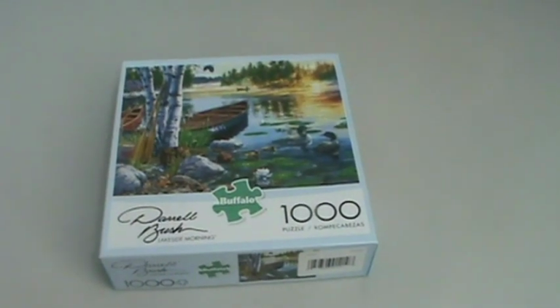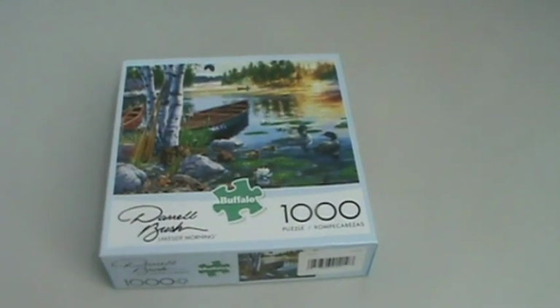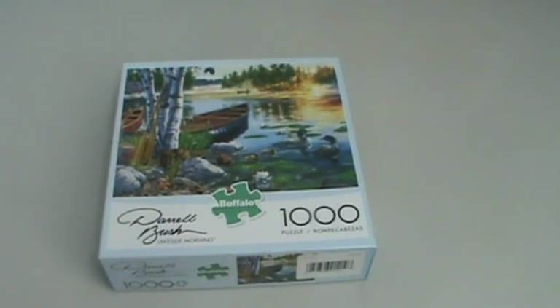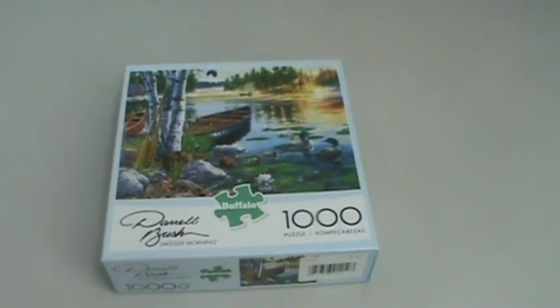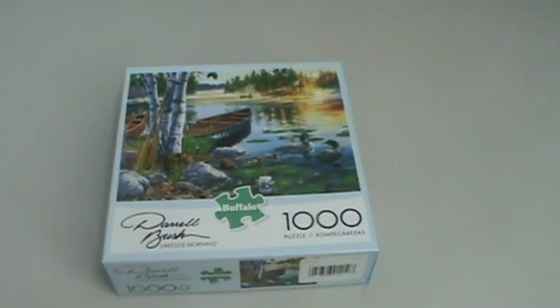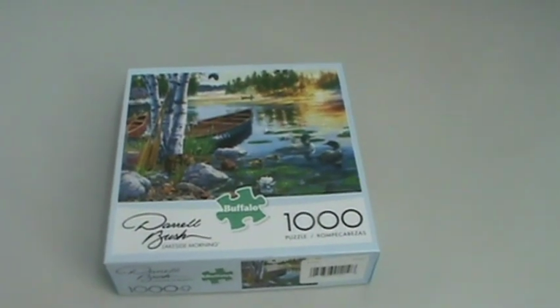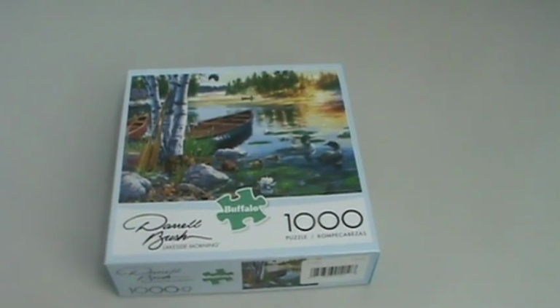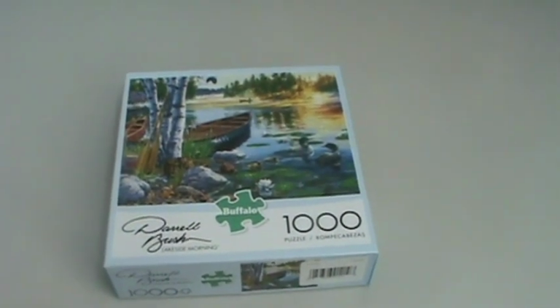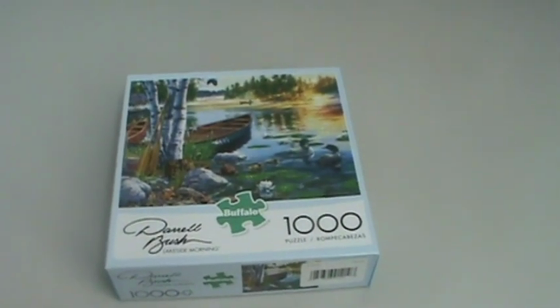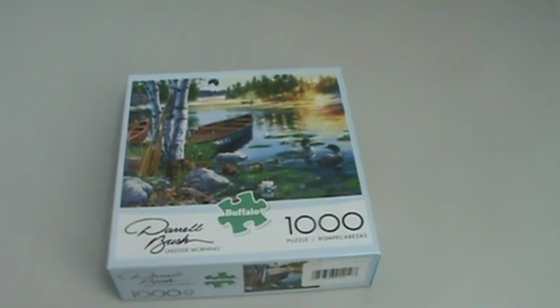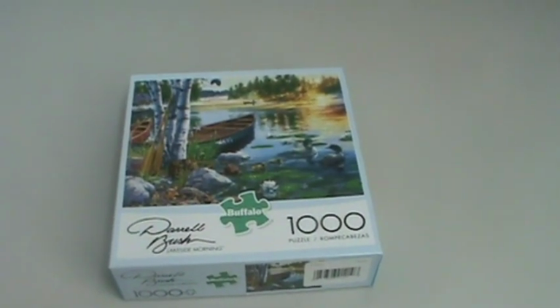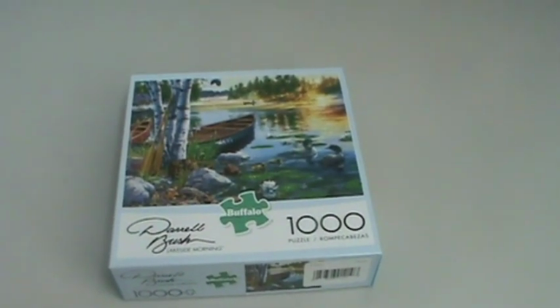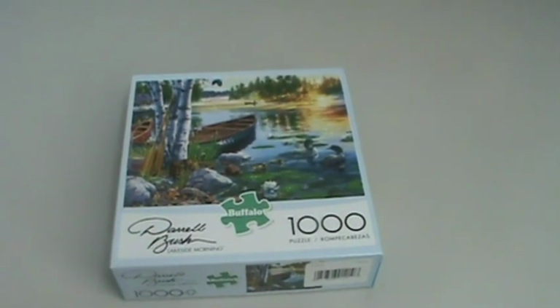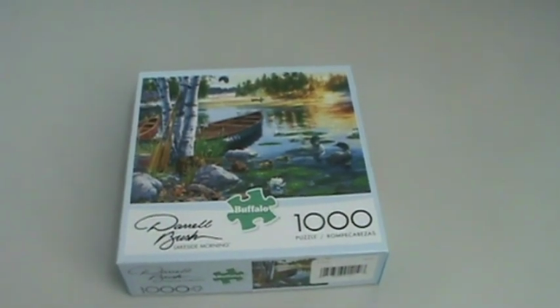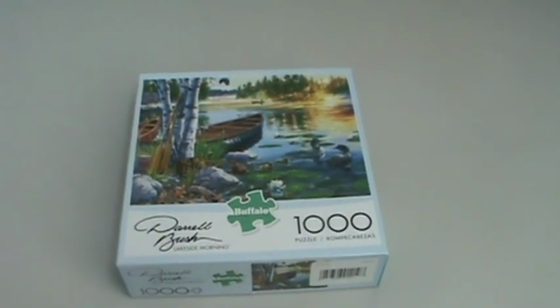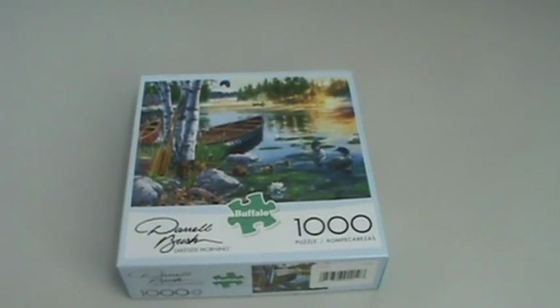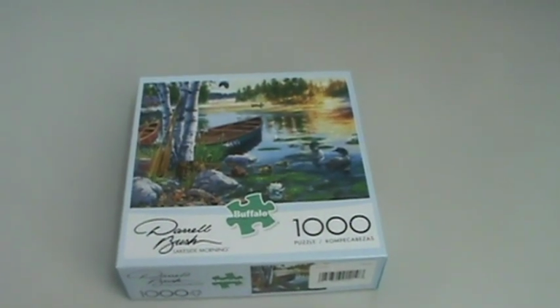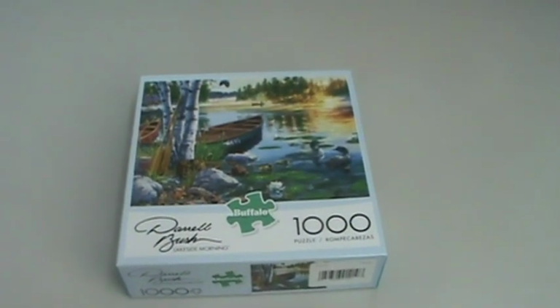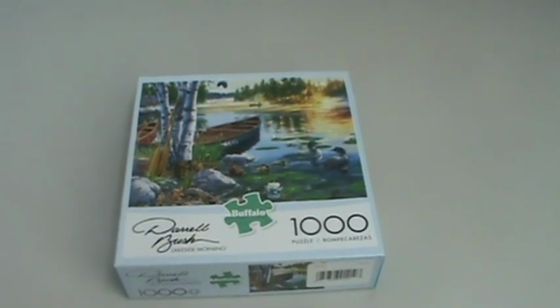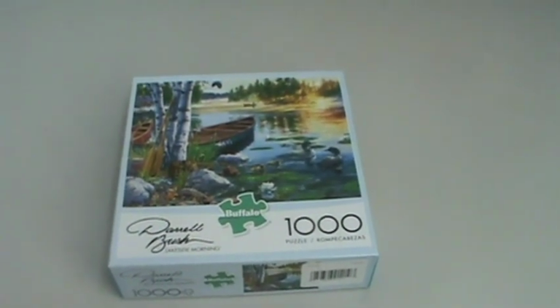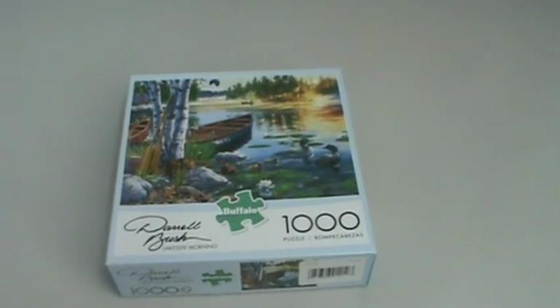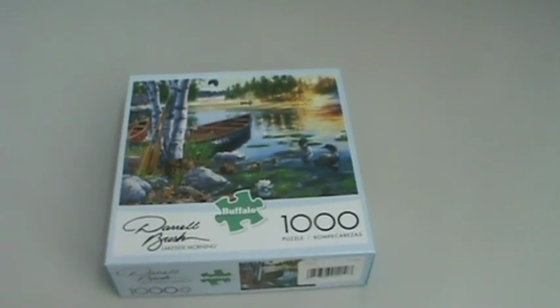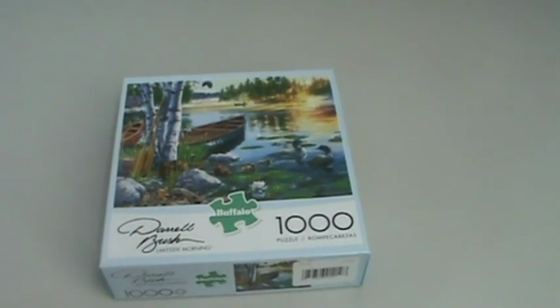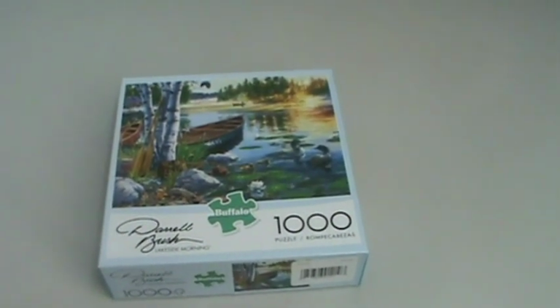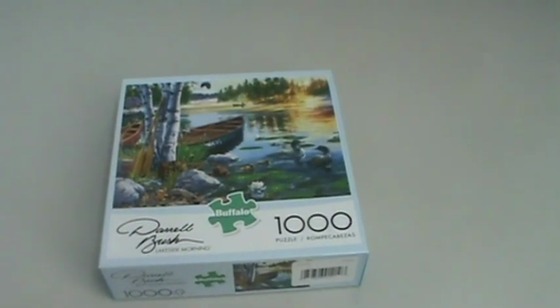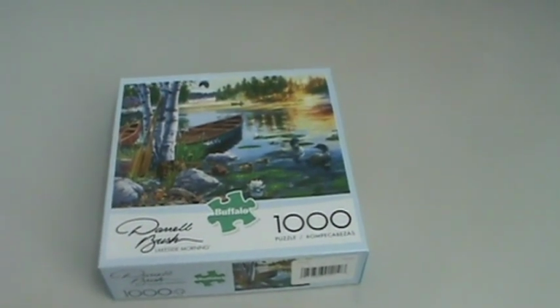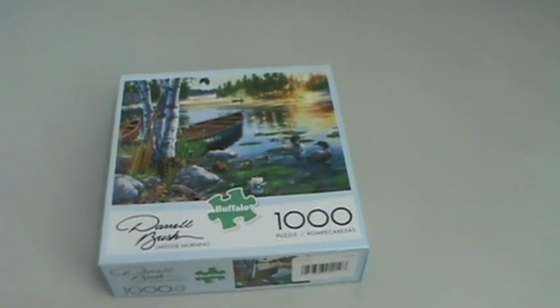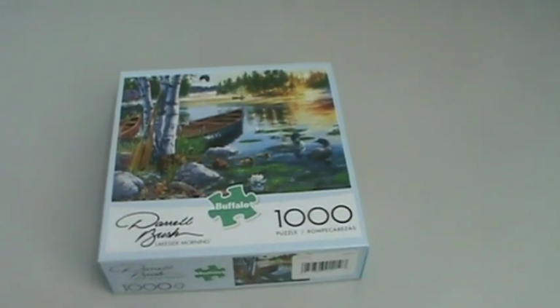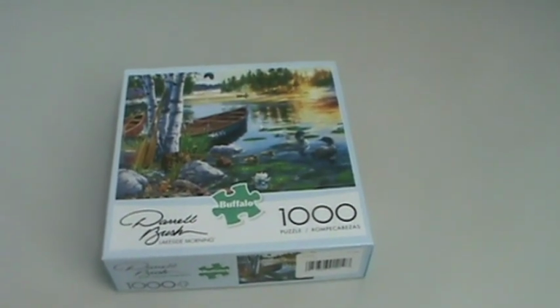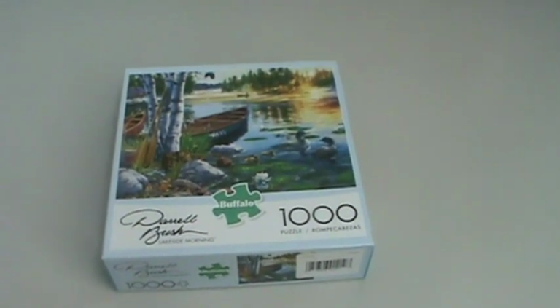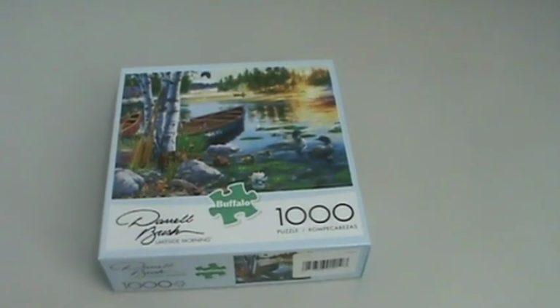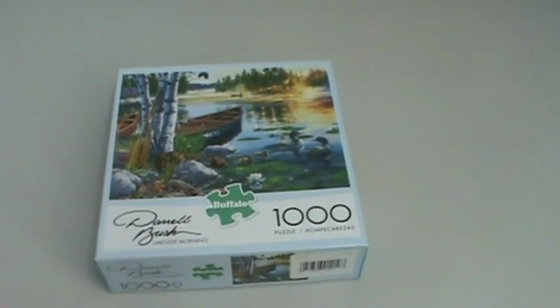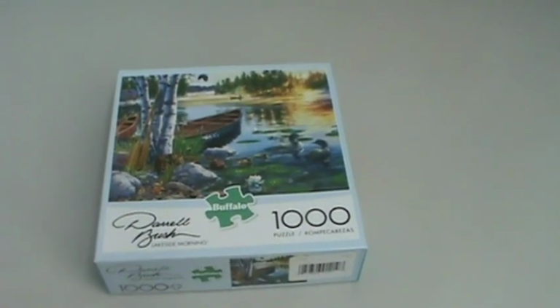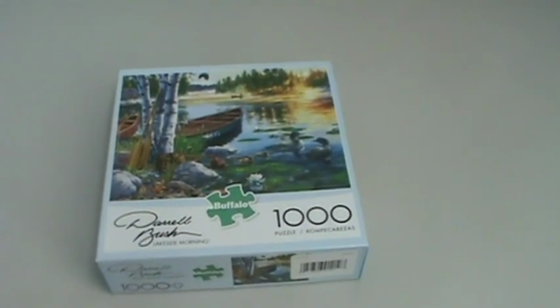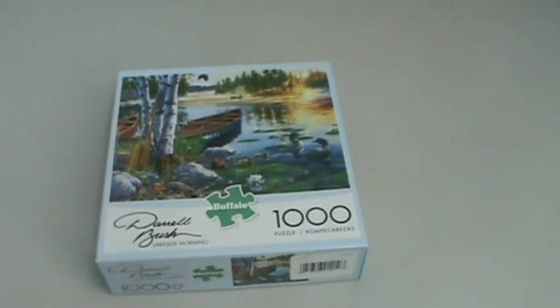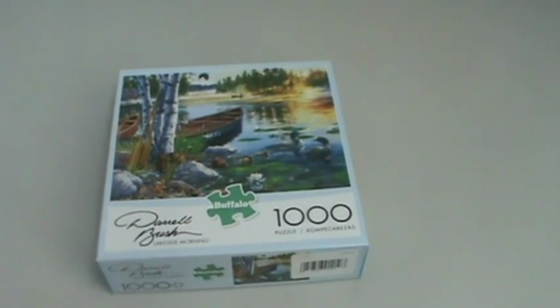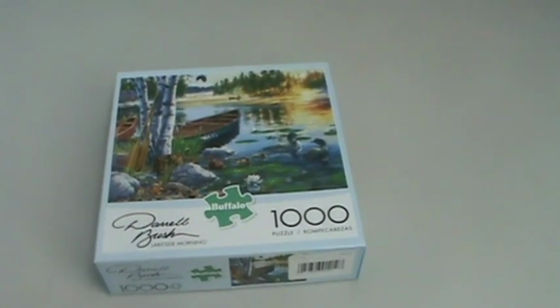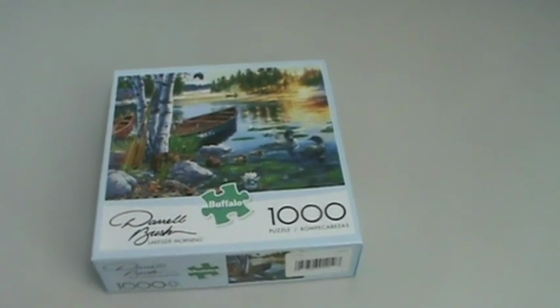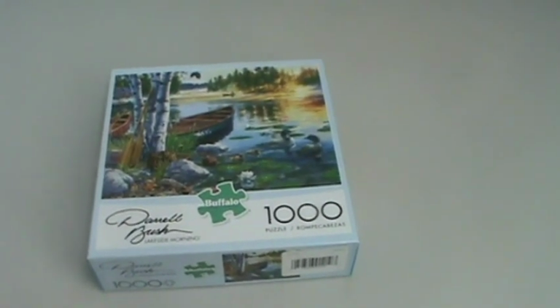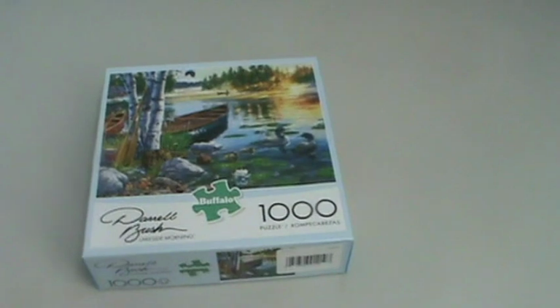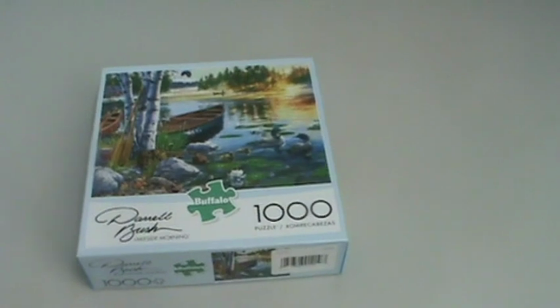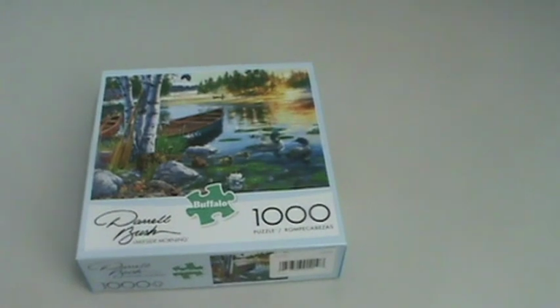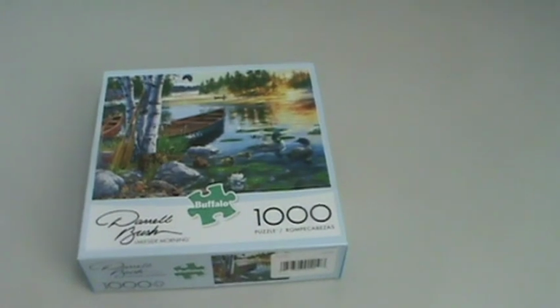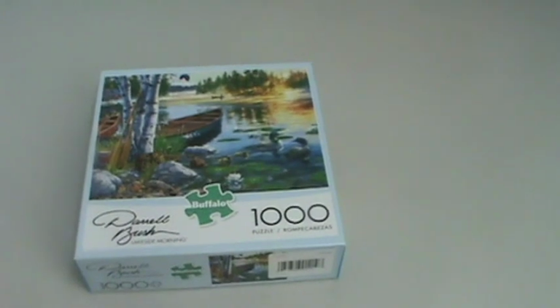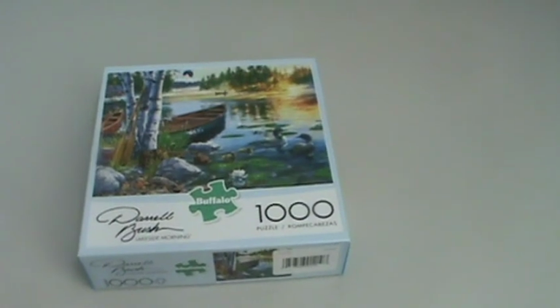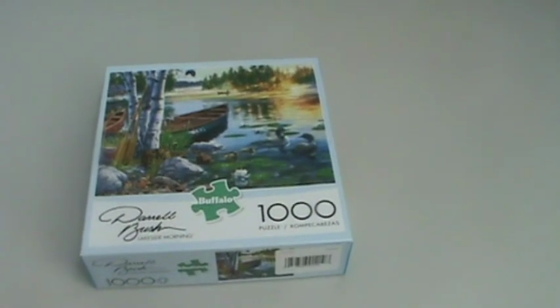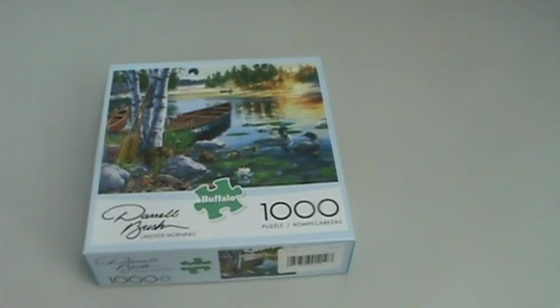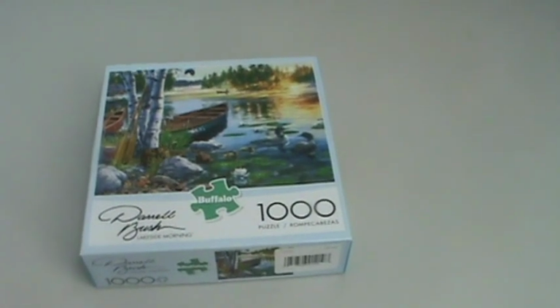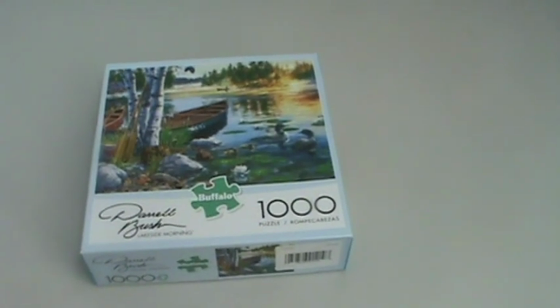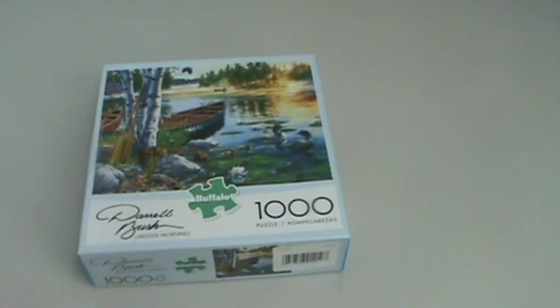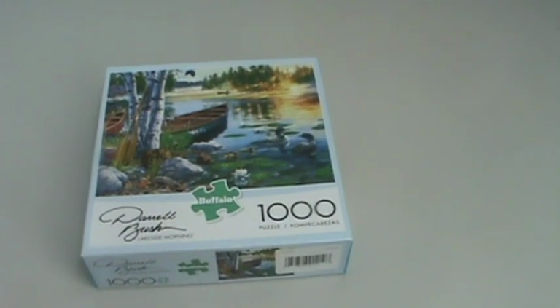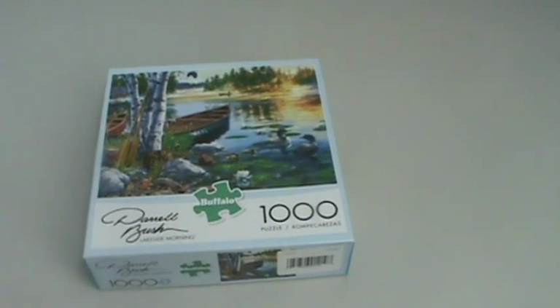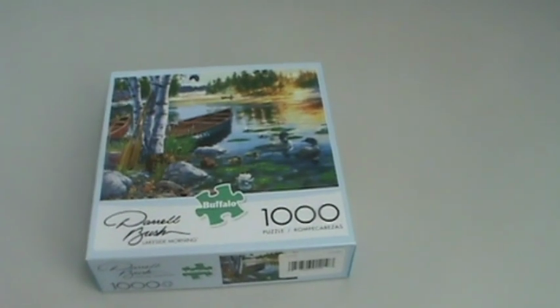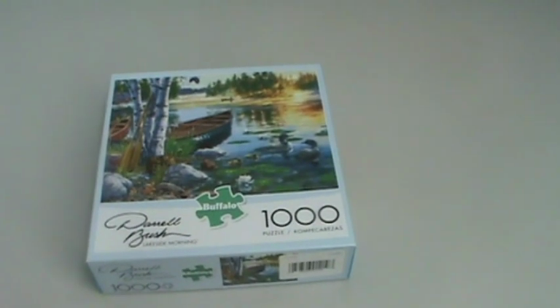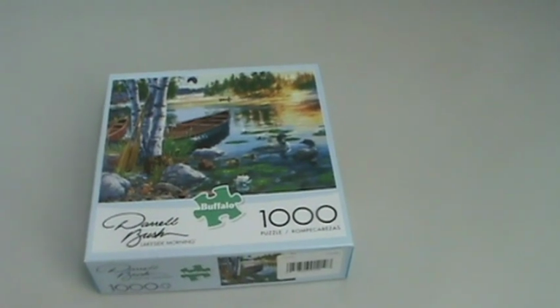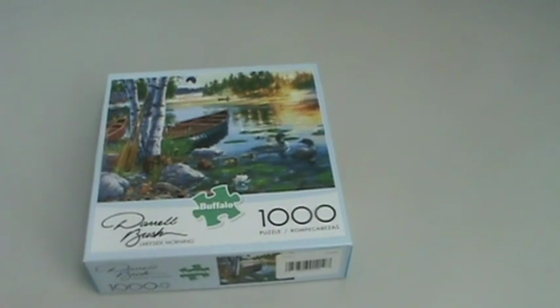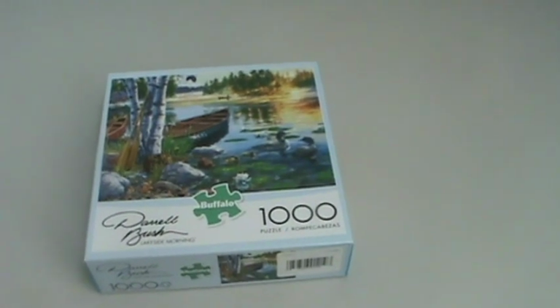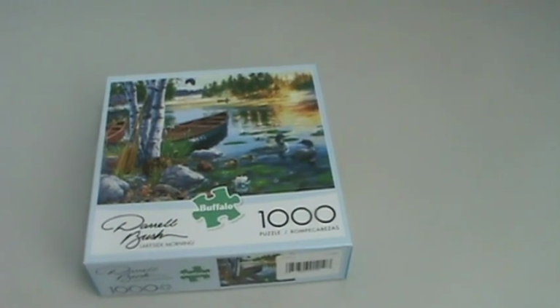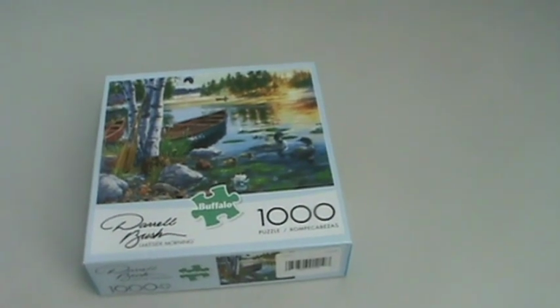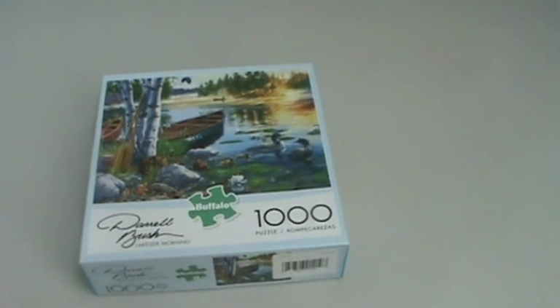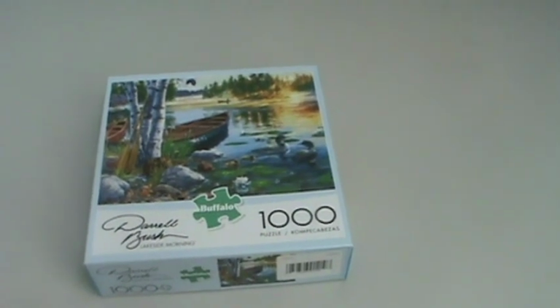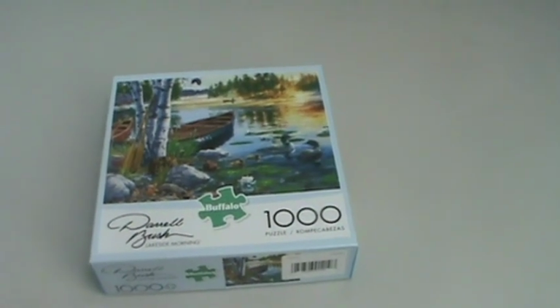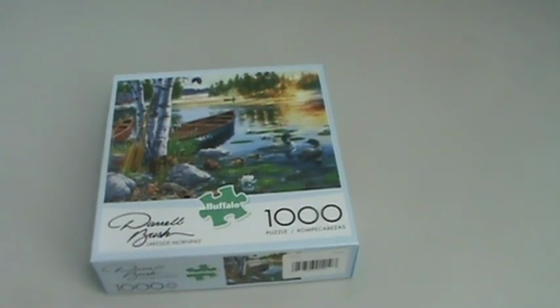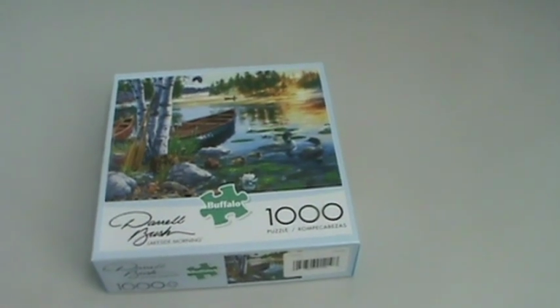Hello YouTubers, I am going to put together a 1,000 piece puzzle. Let's get started.